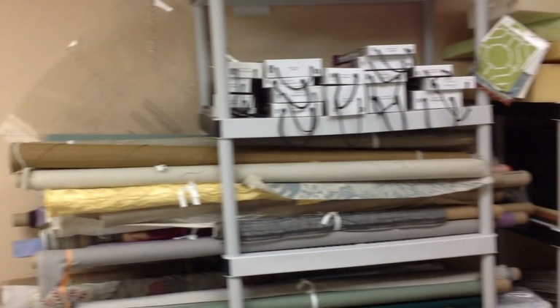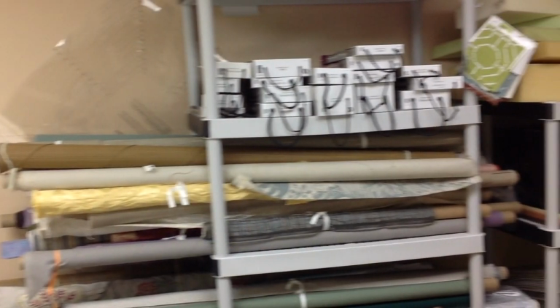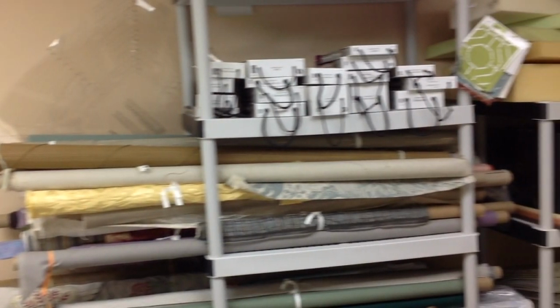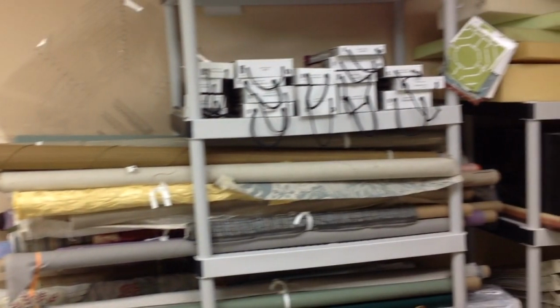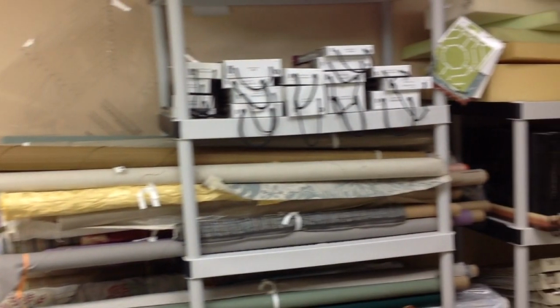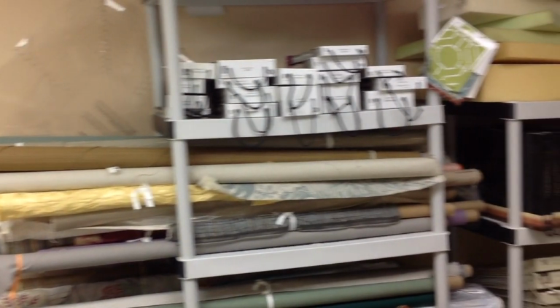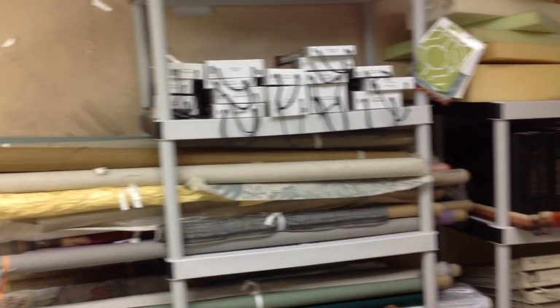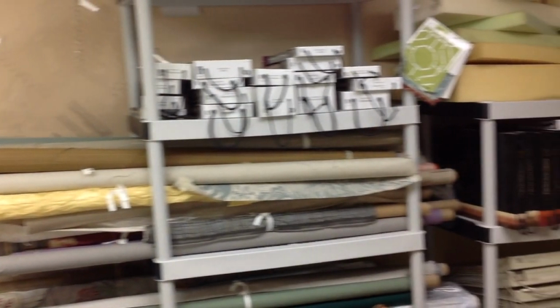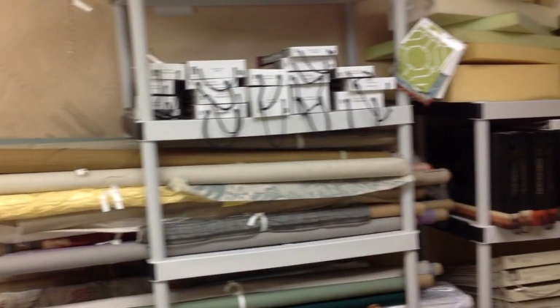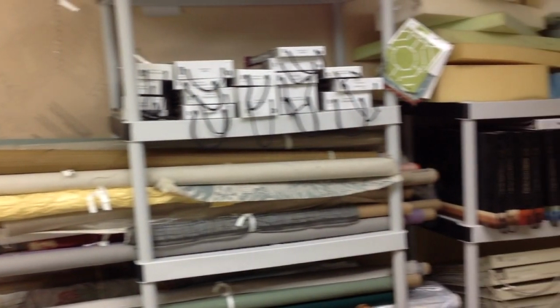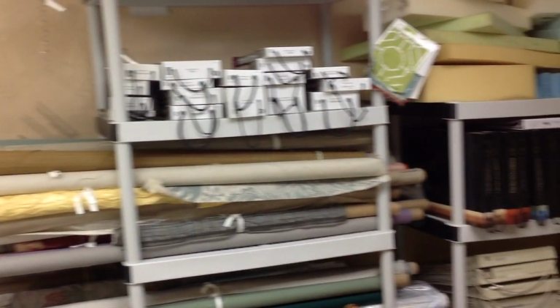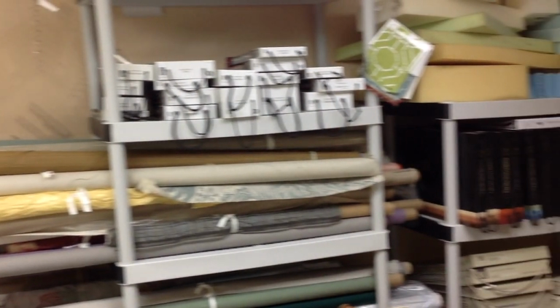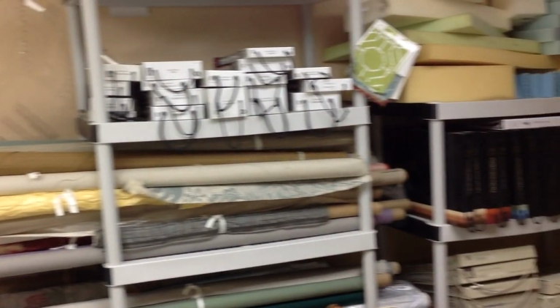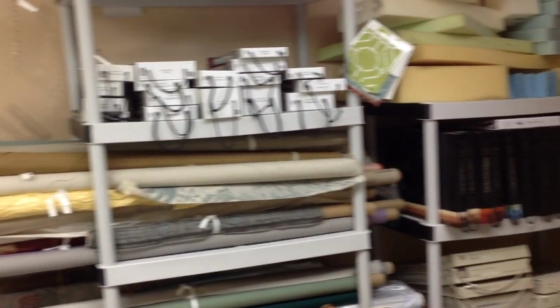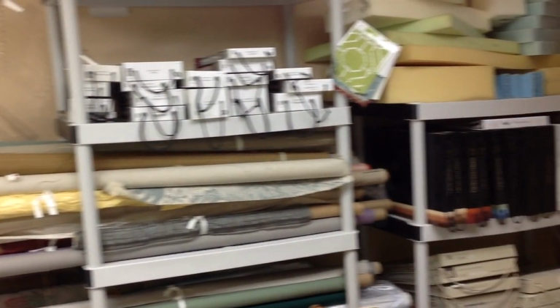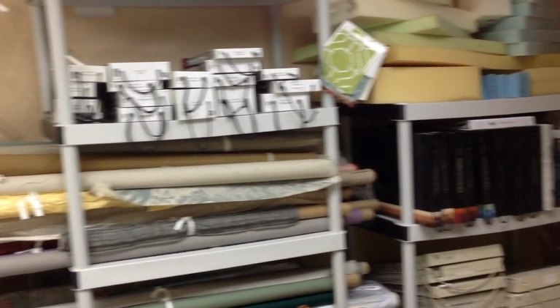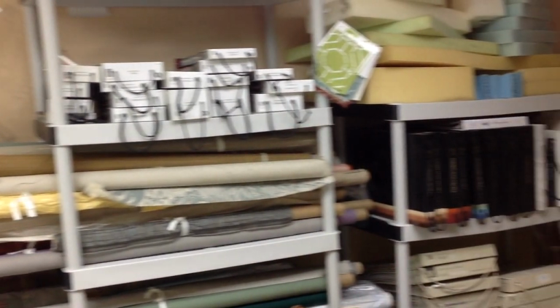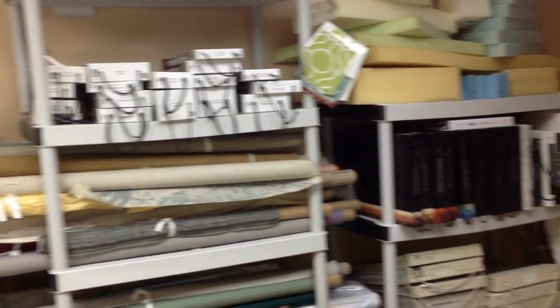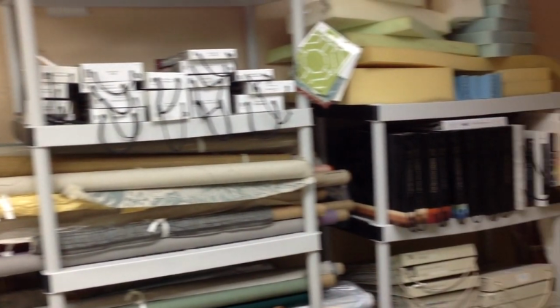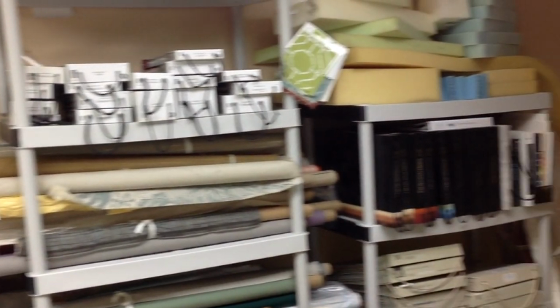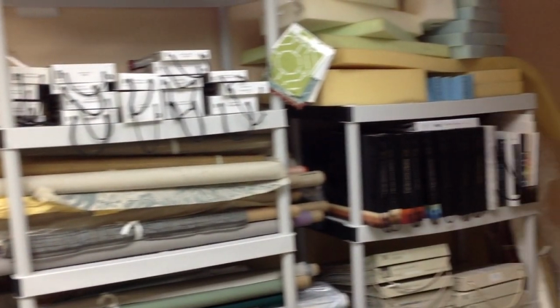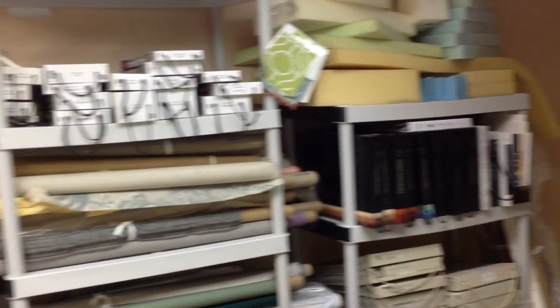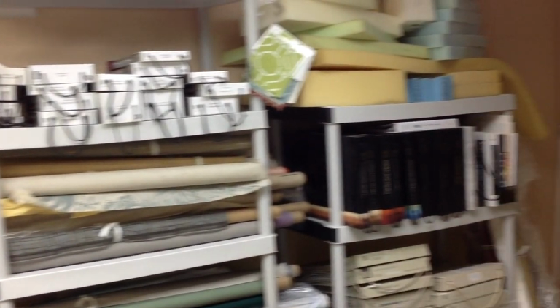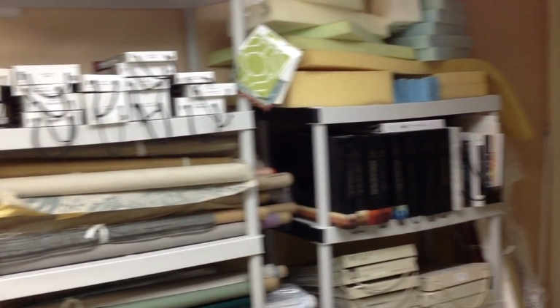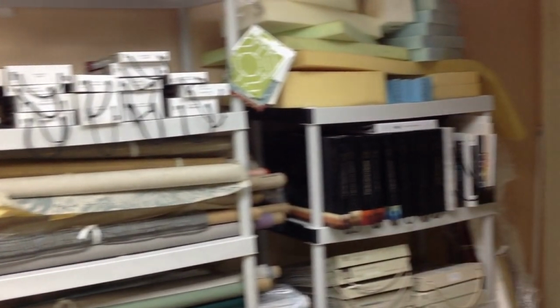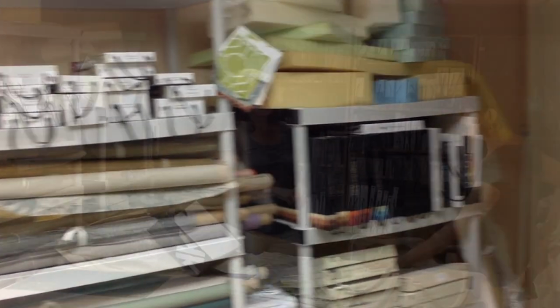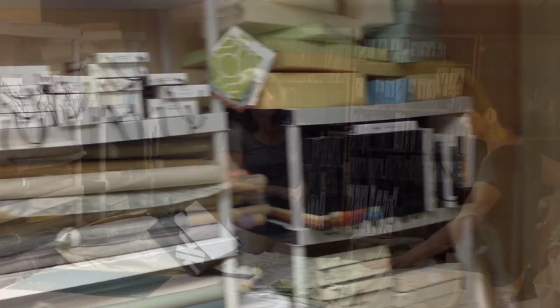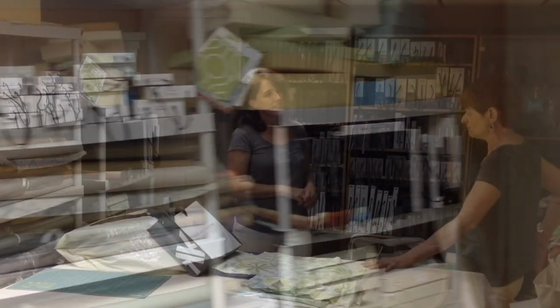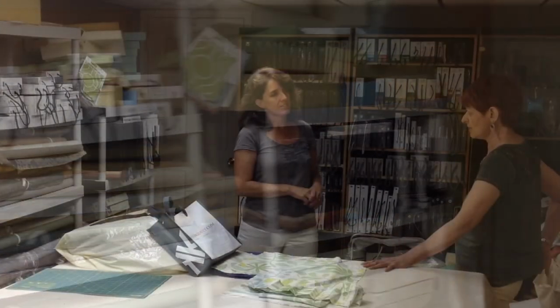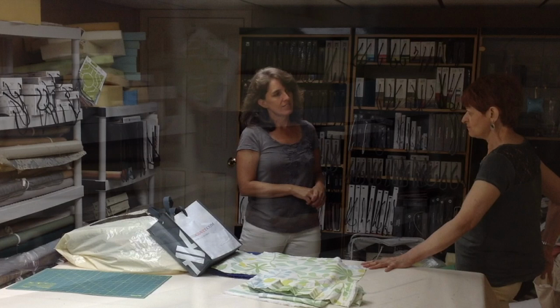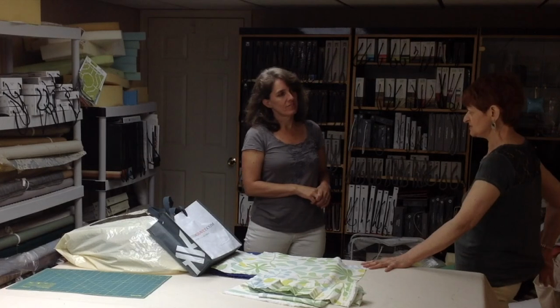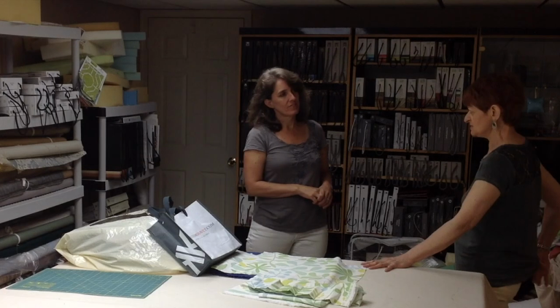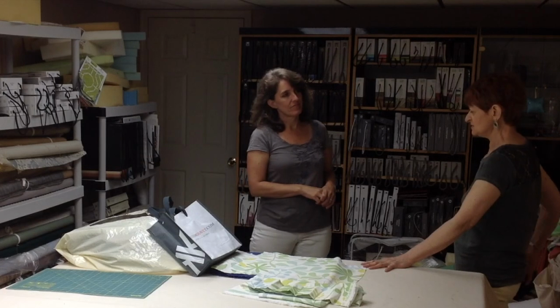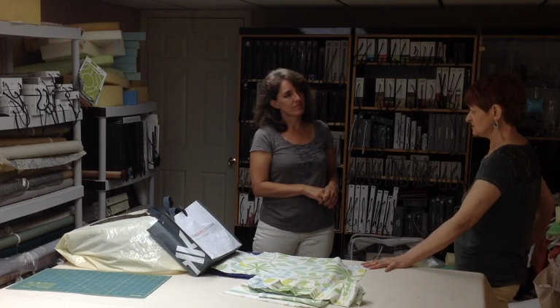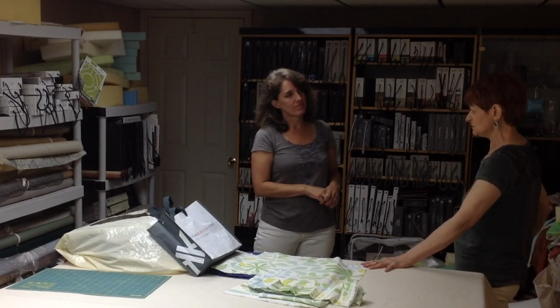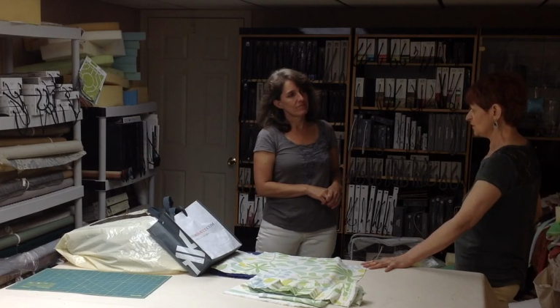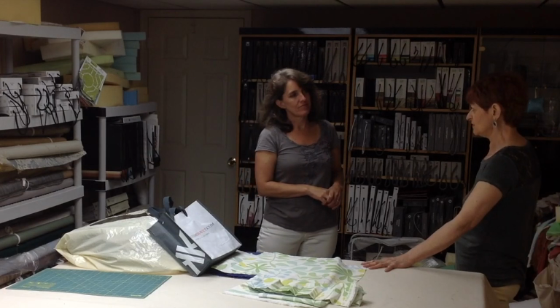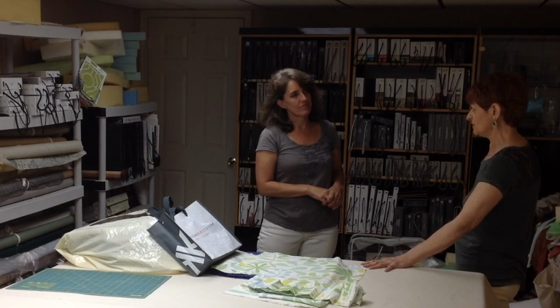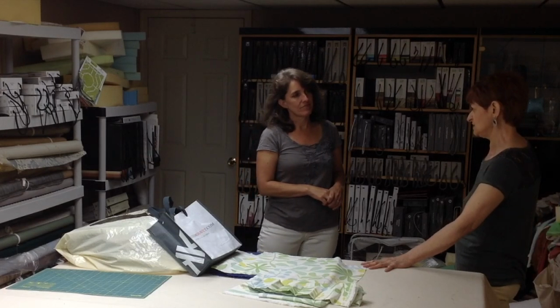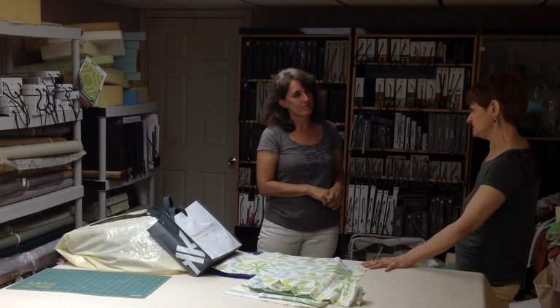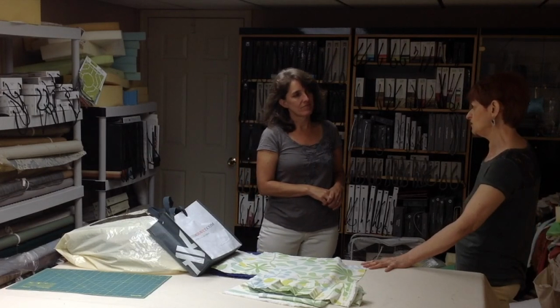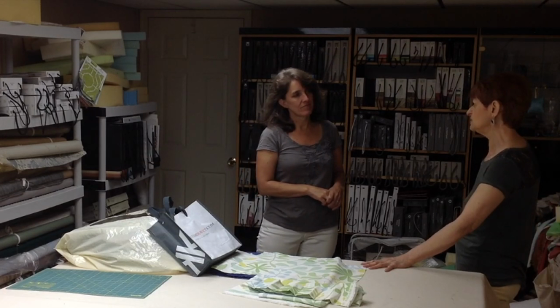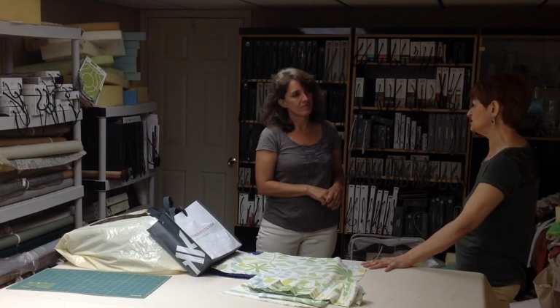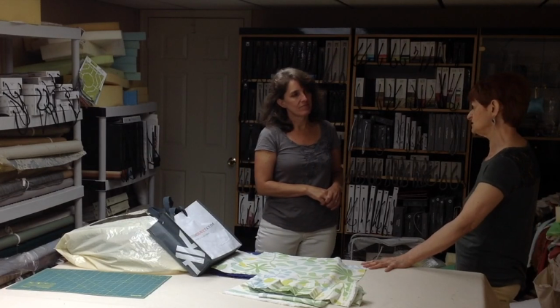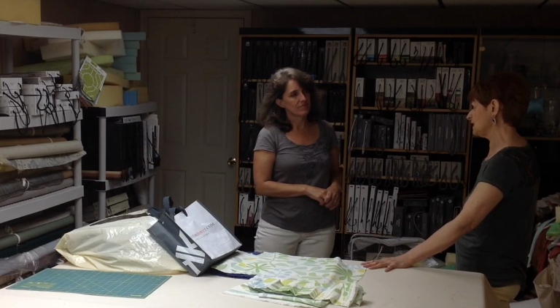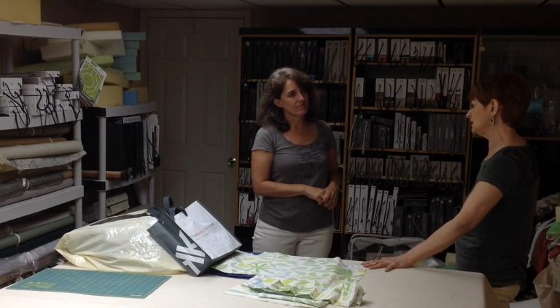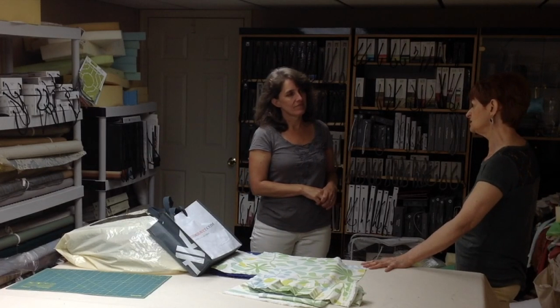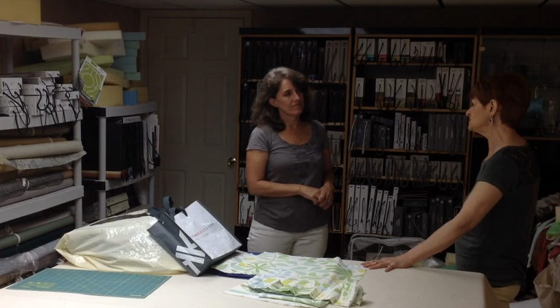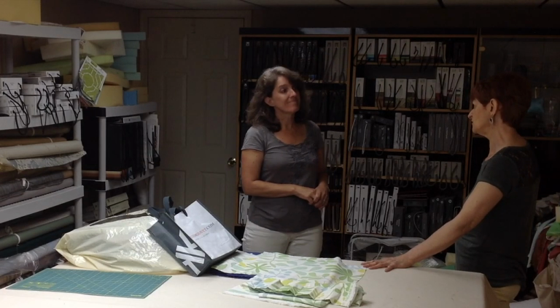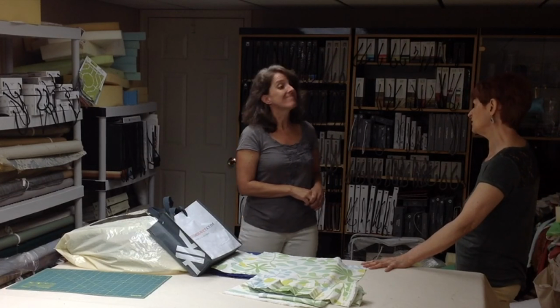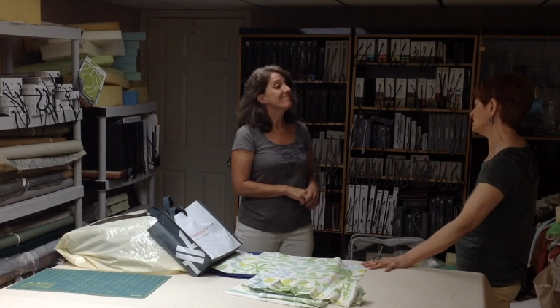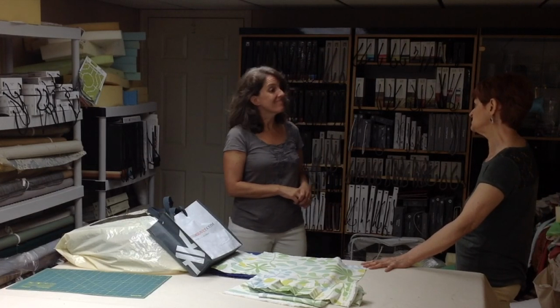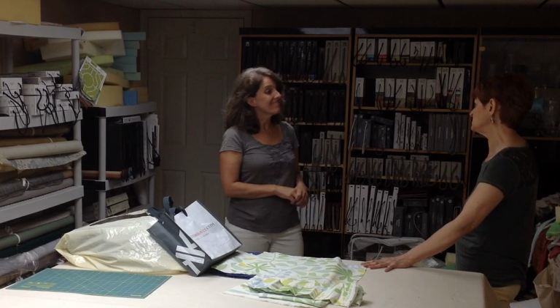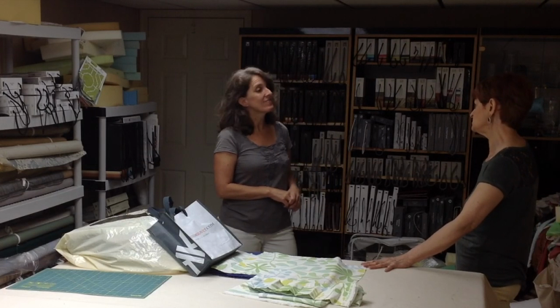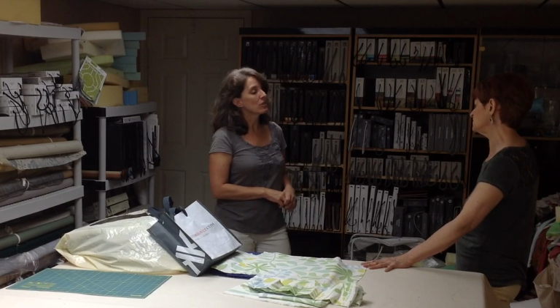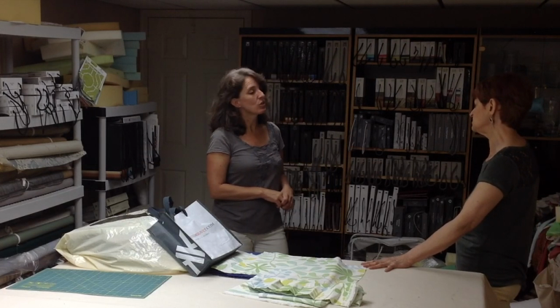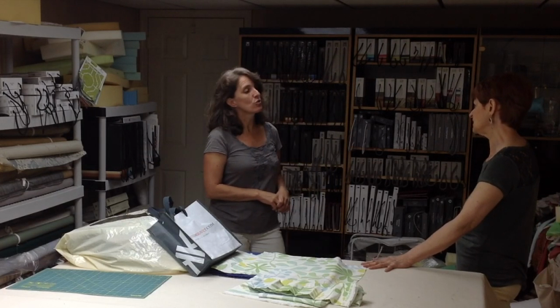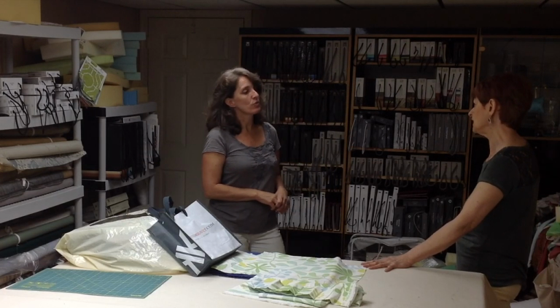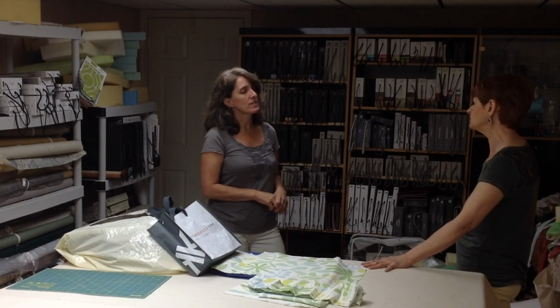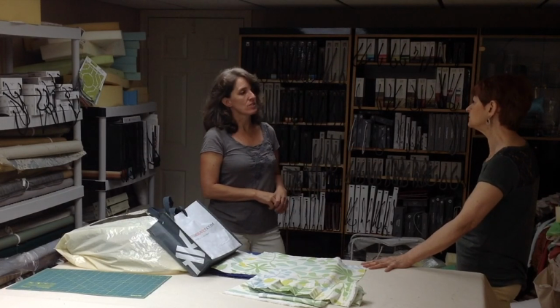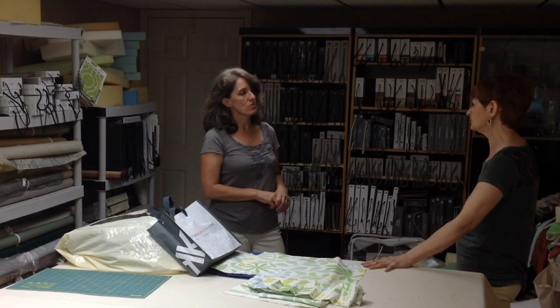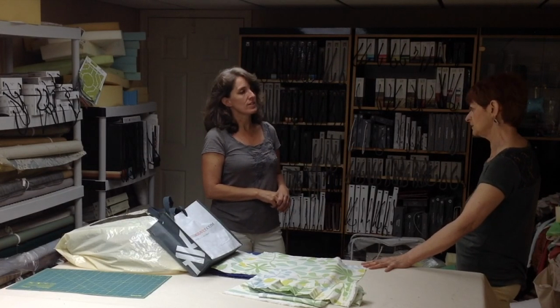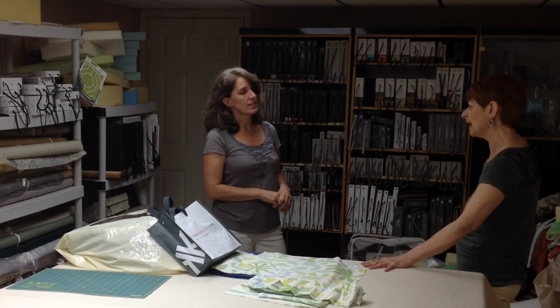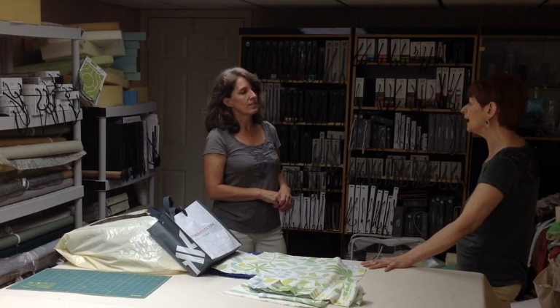Are you retail? About 35% of my business is with interior designers and the rest is retail.